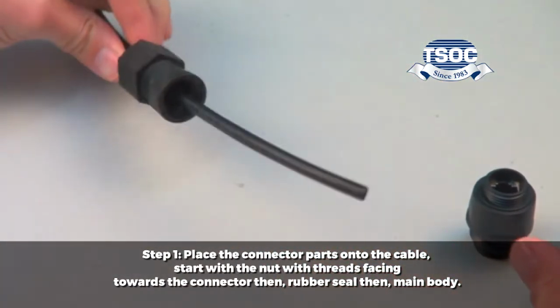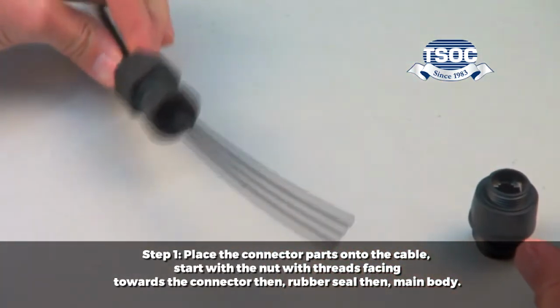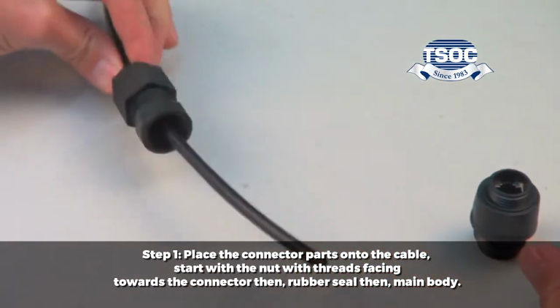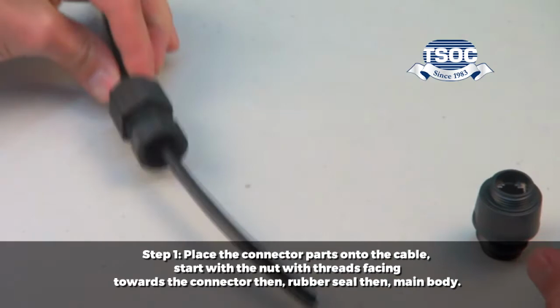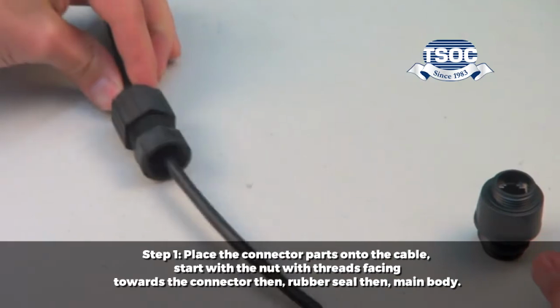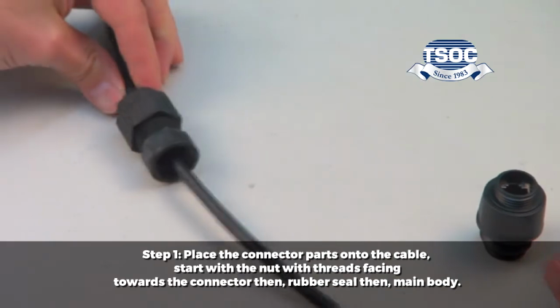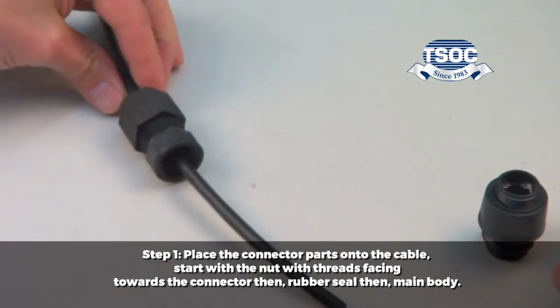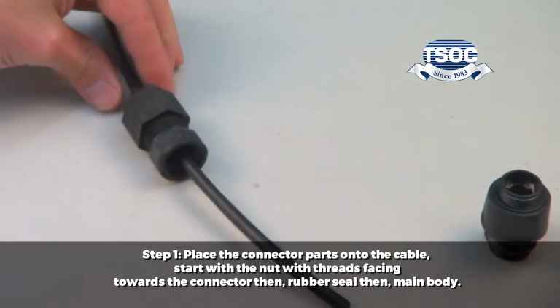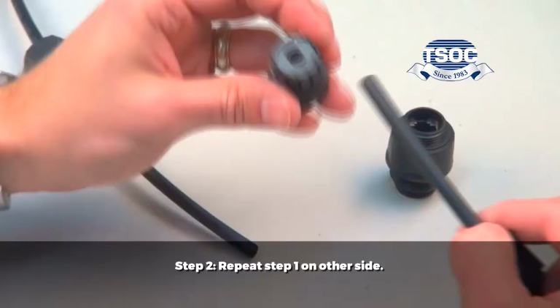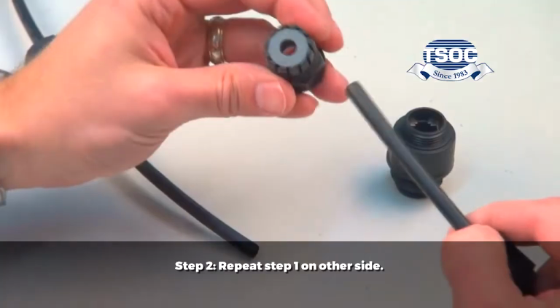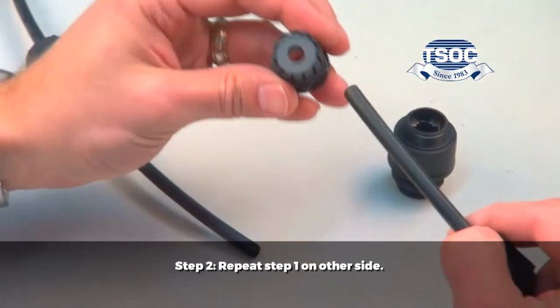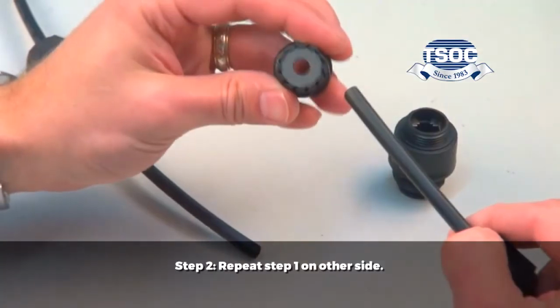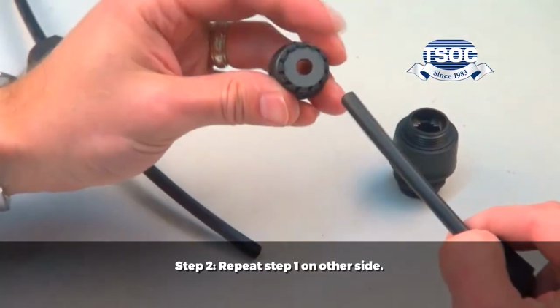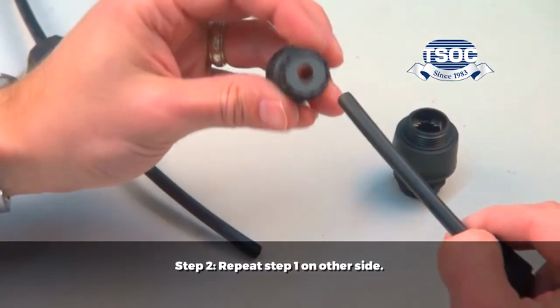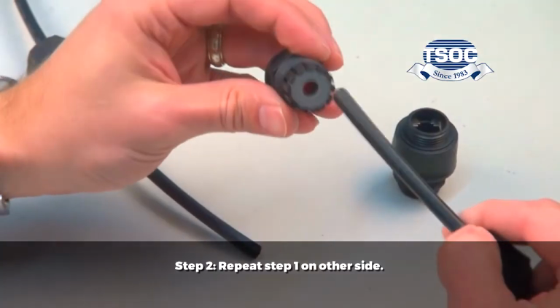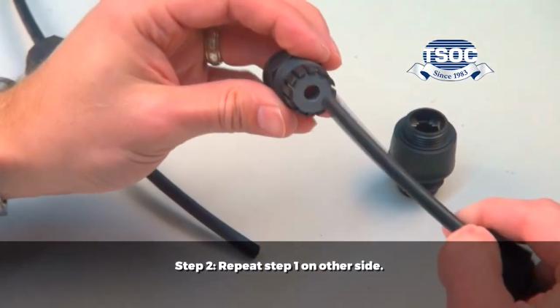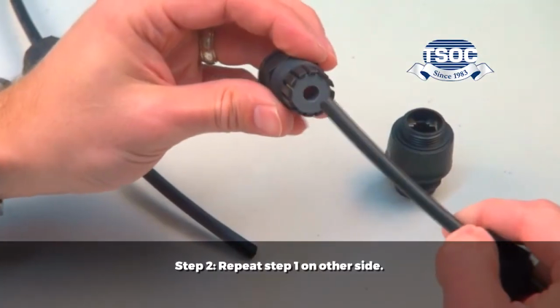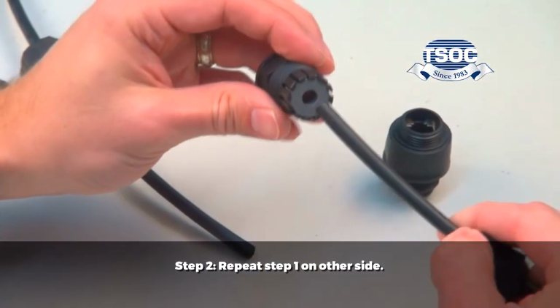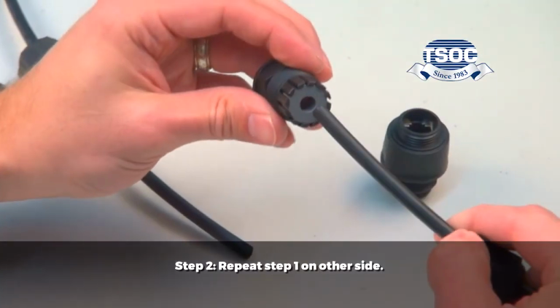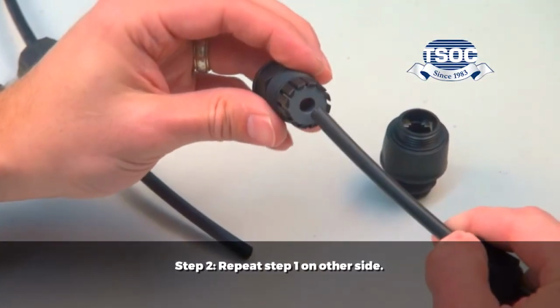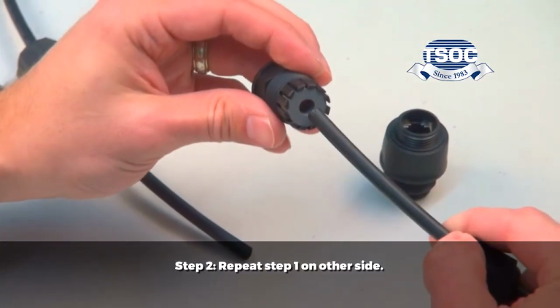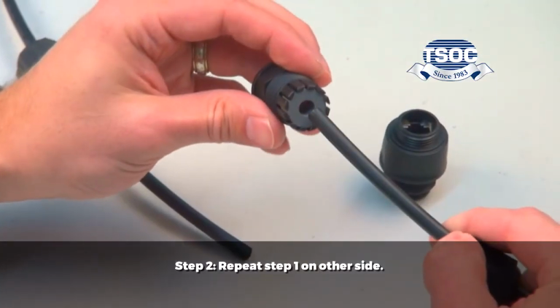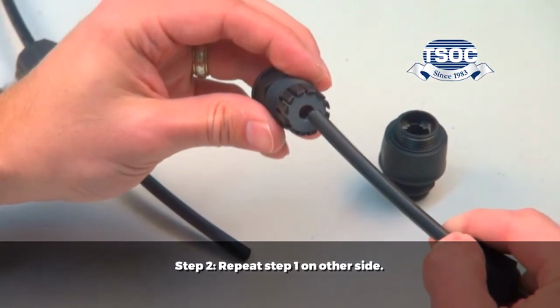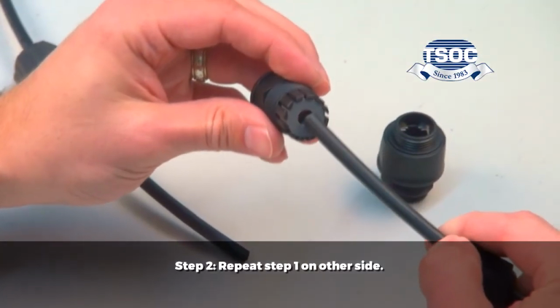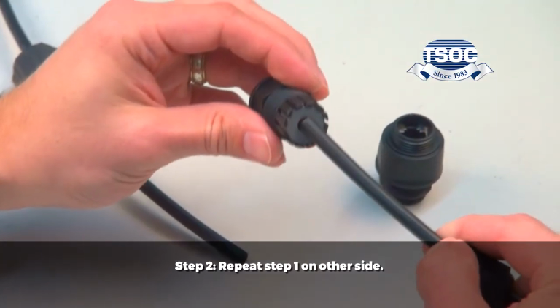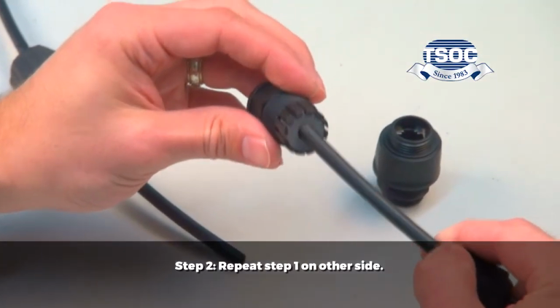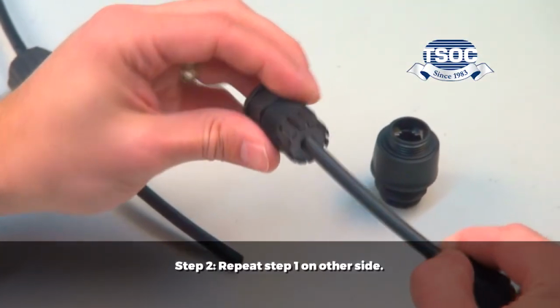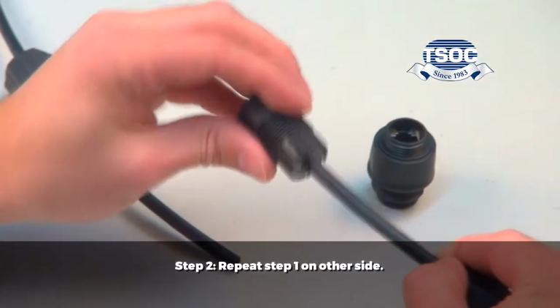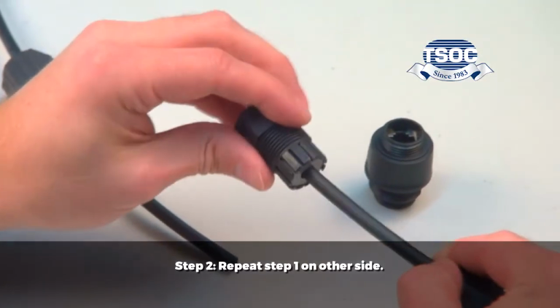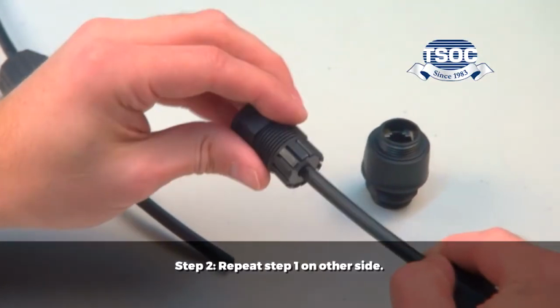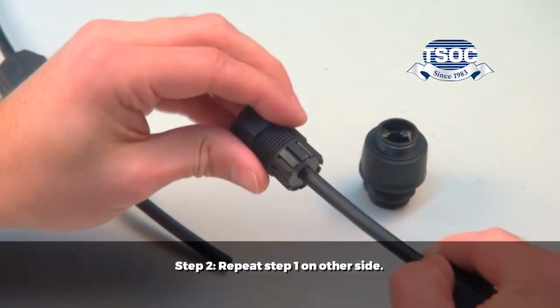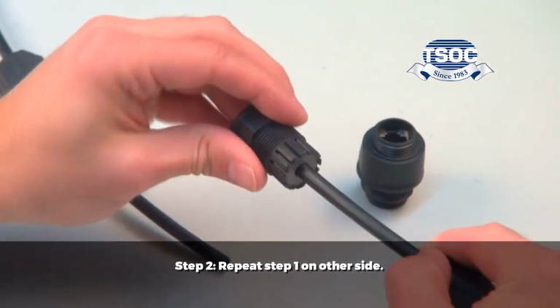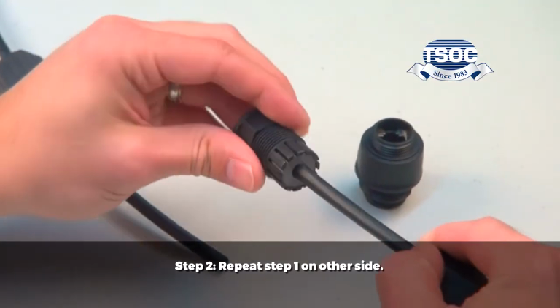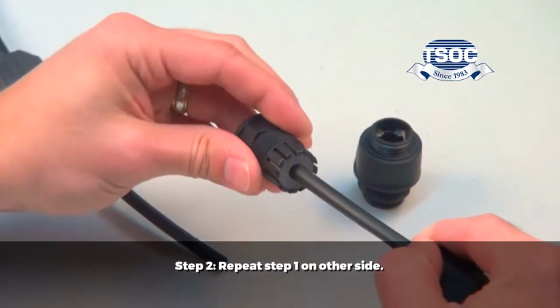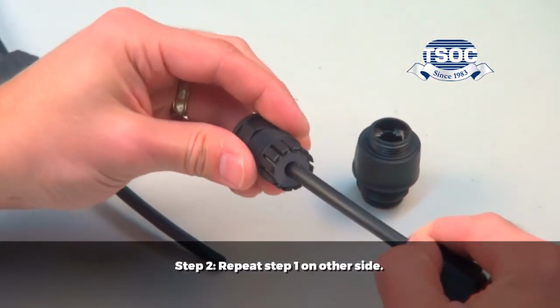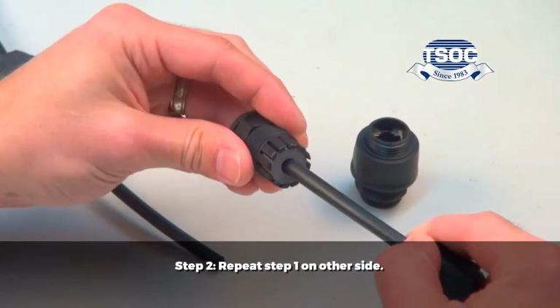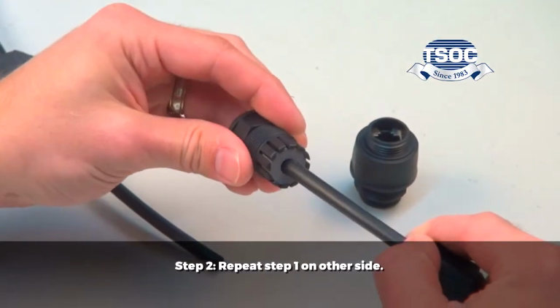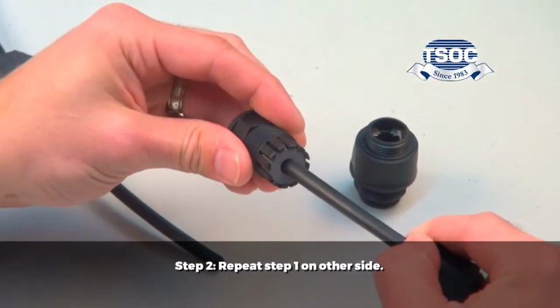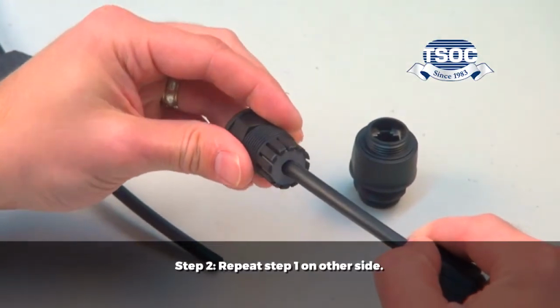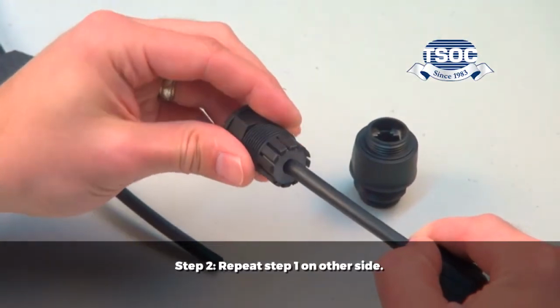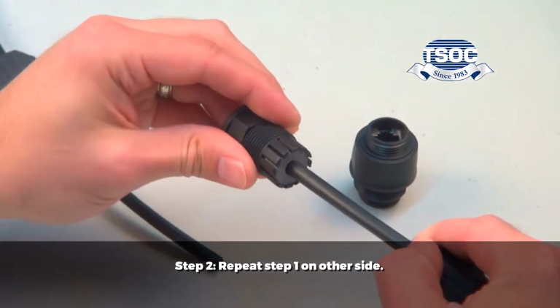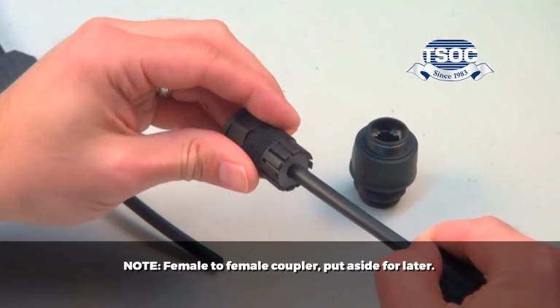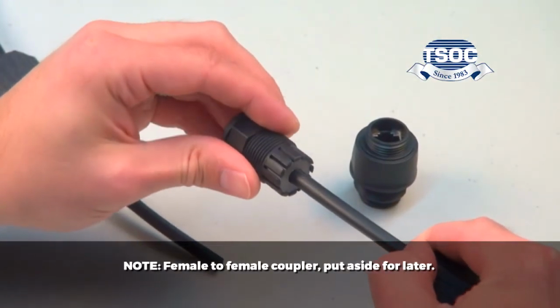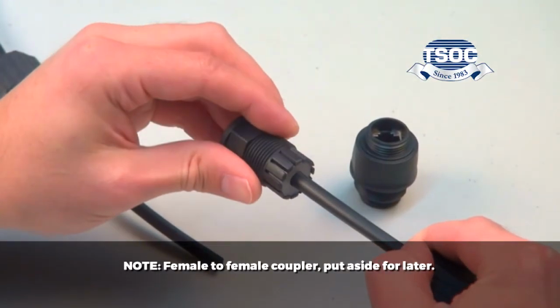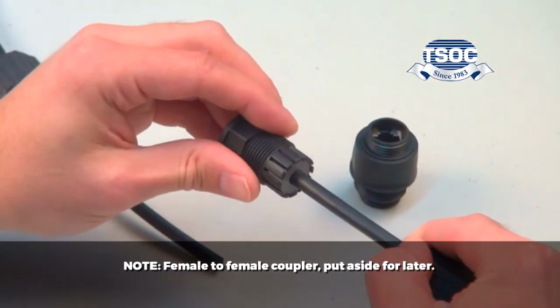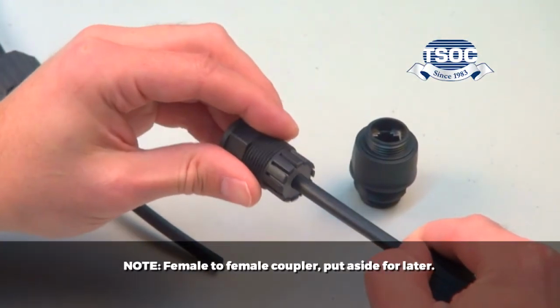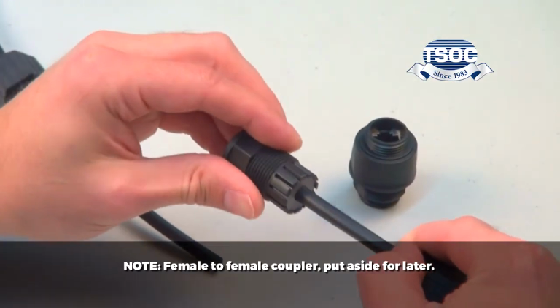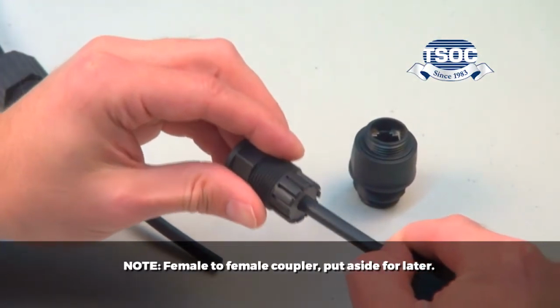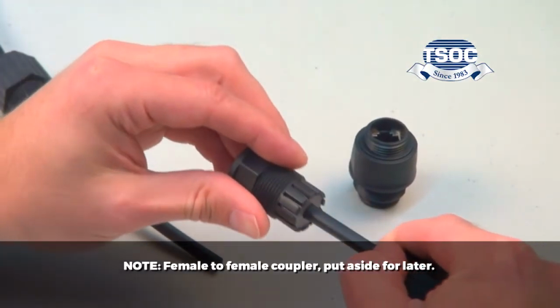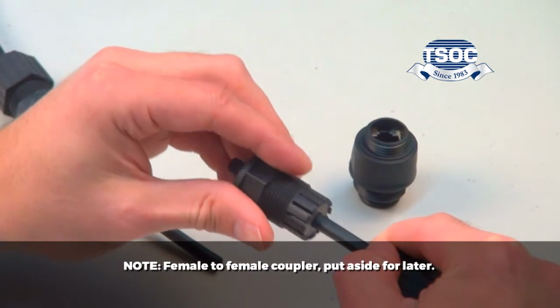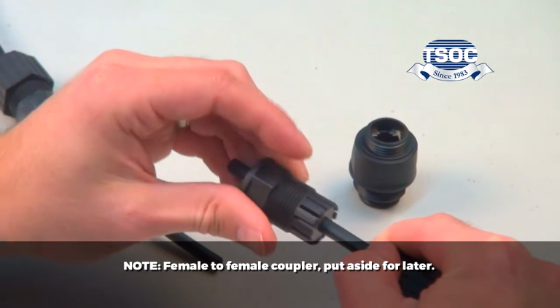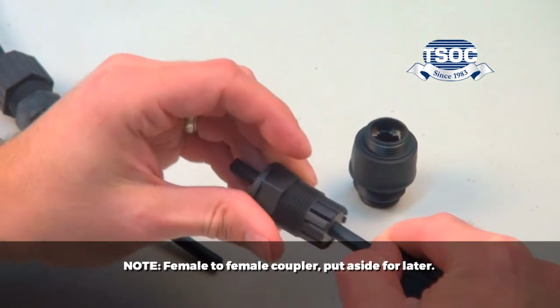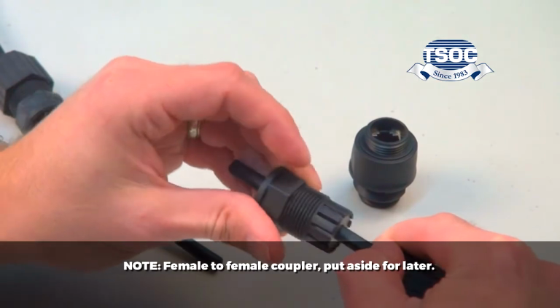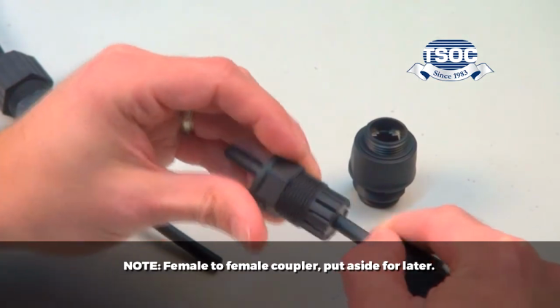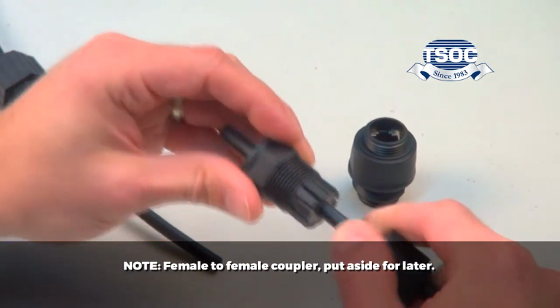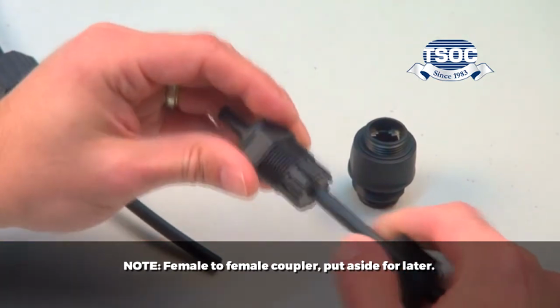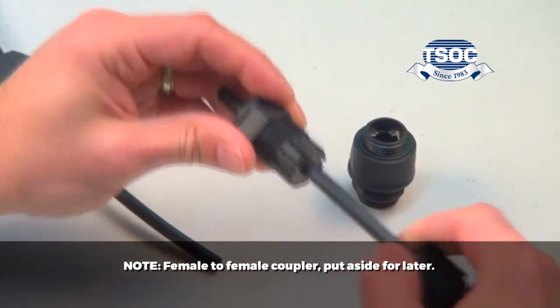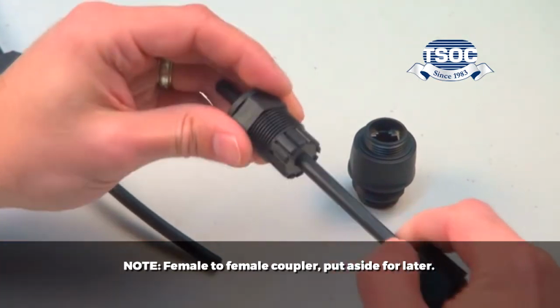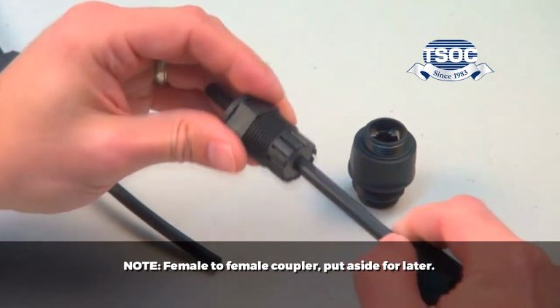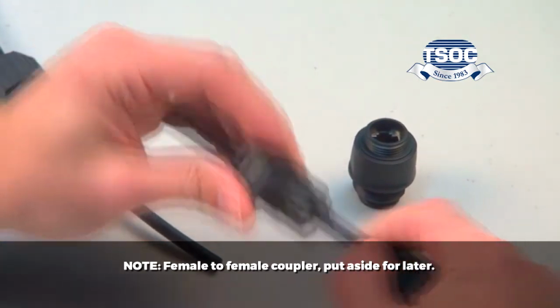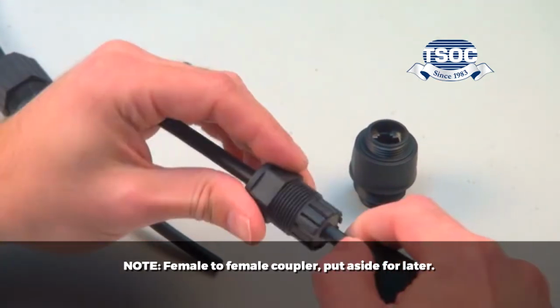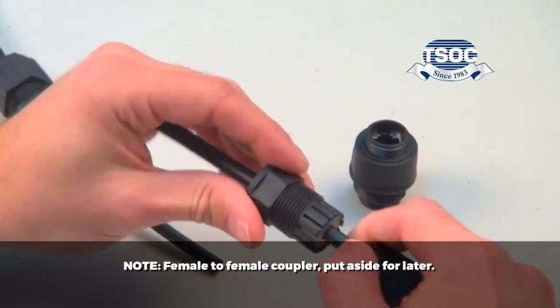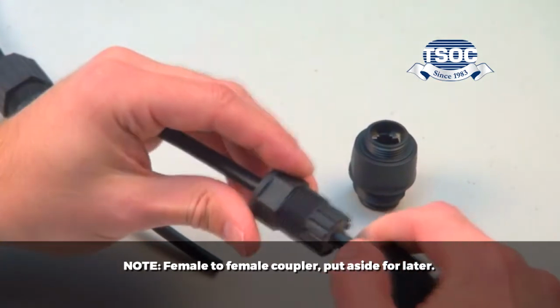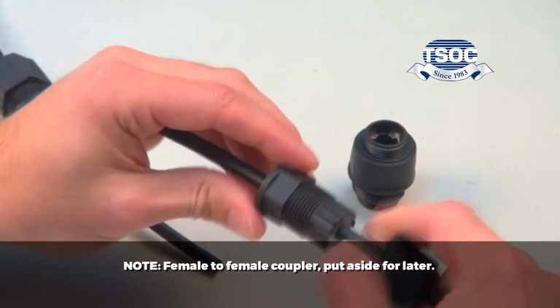Step 2: Repeat step 1 on the other side. Set the female-to-female coupler aside for later.